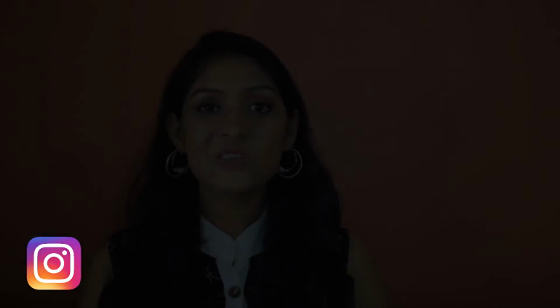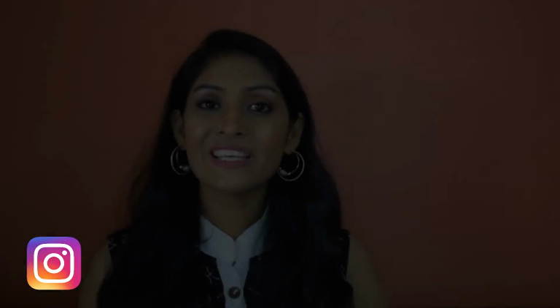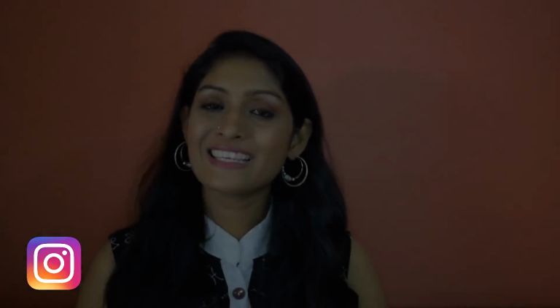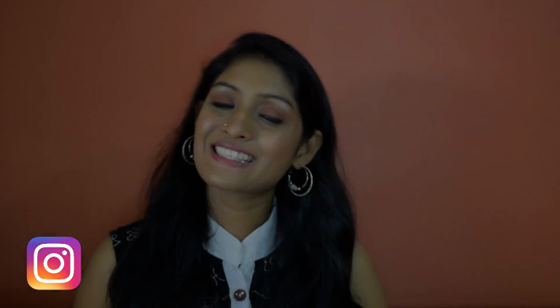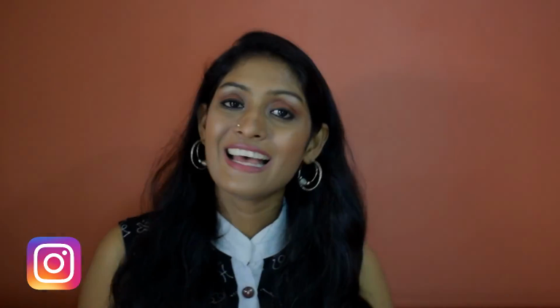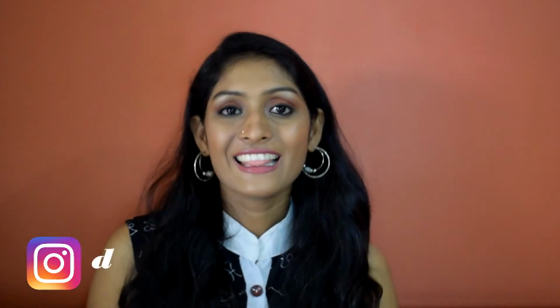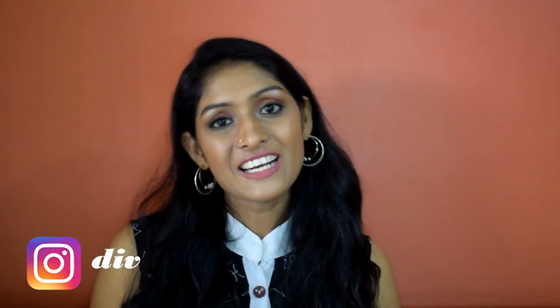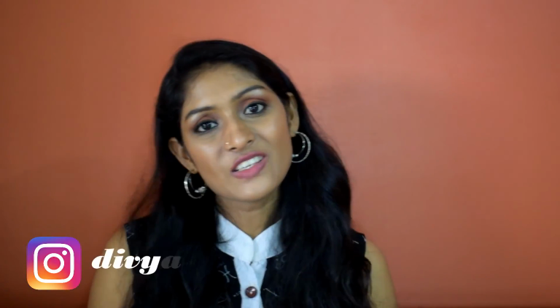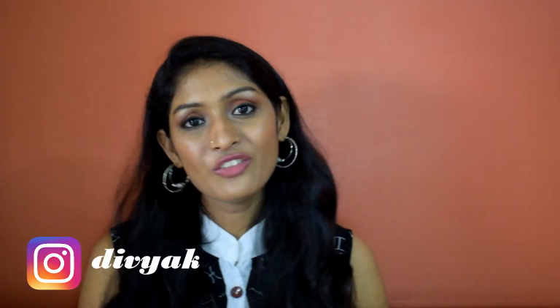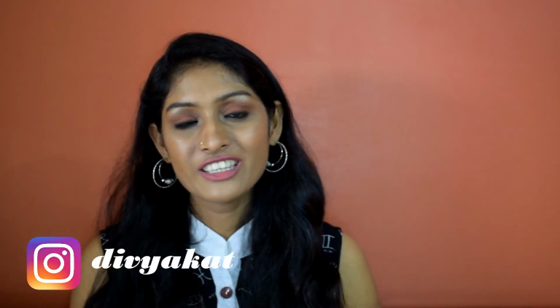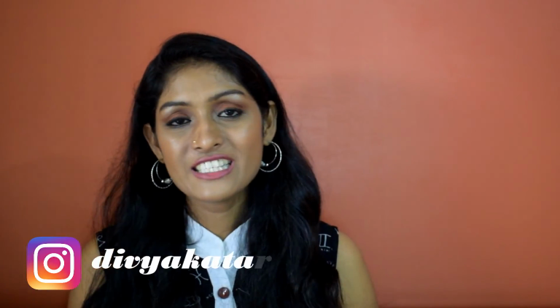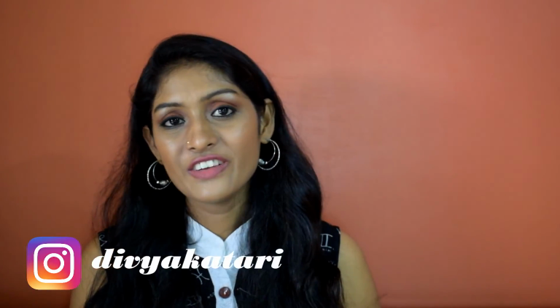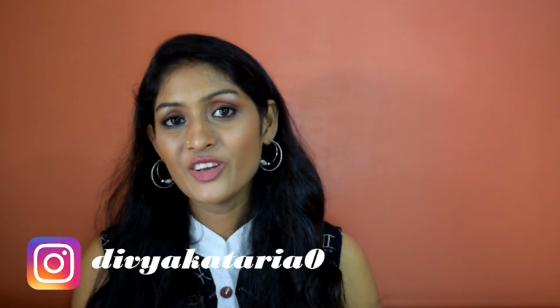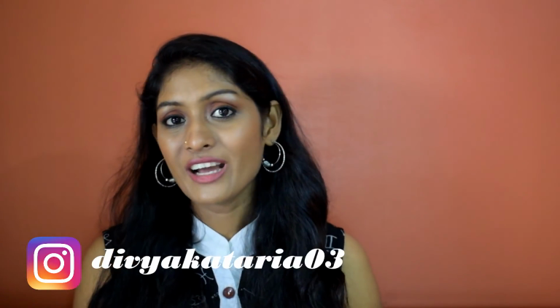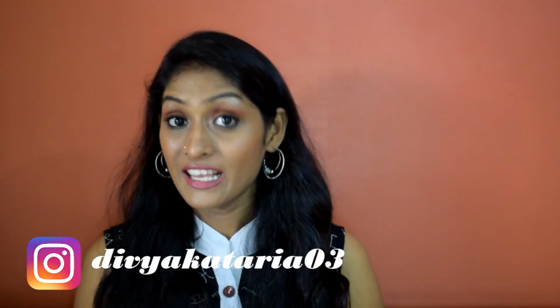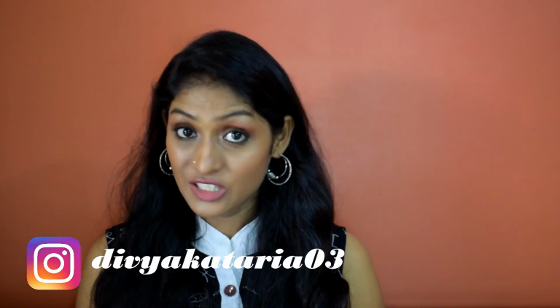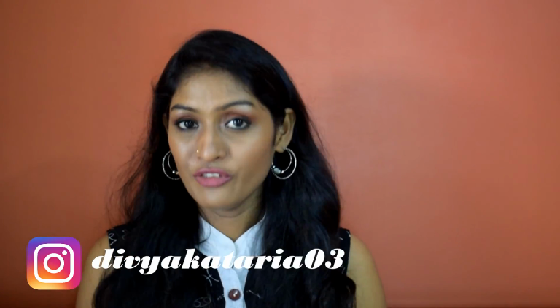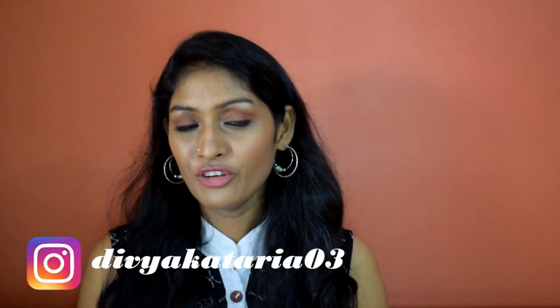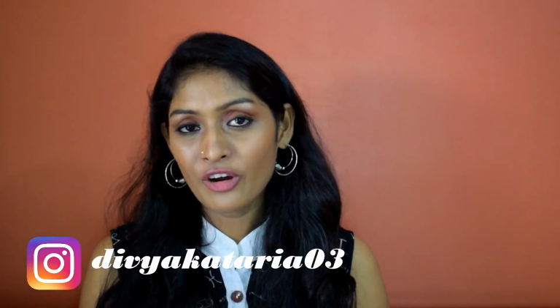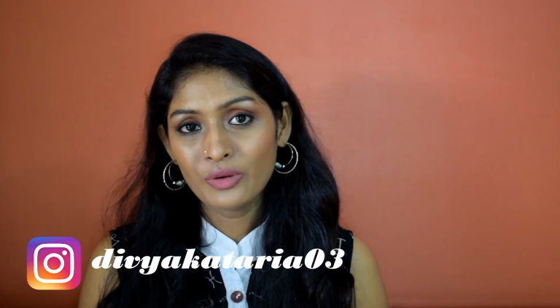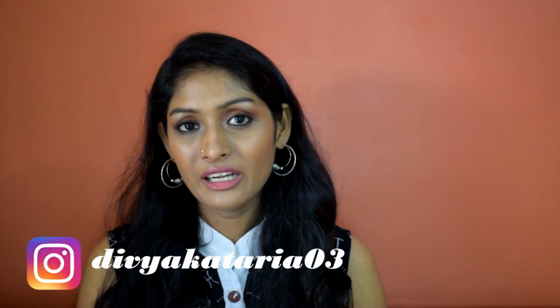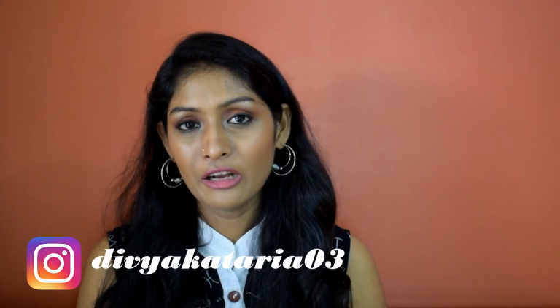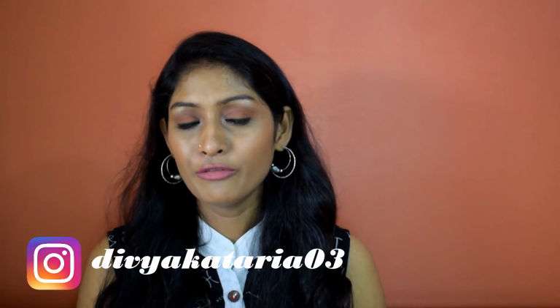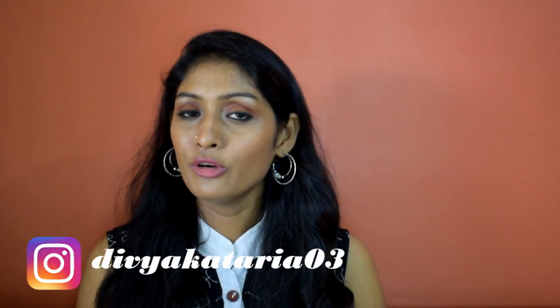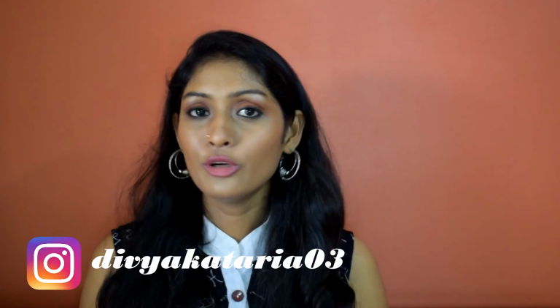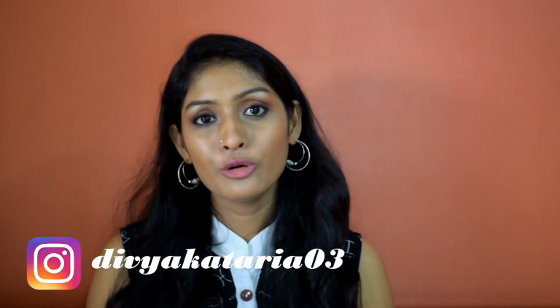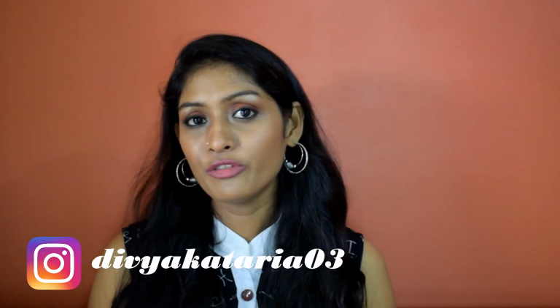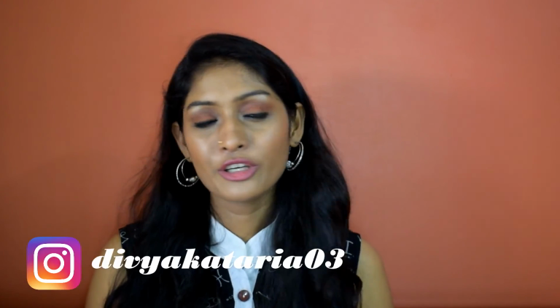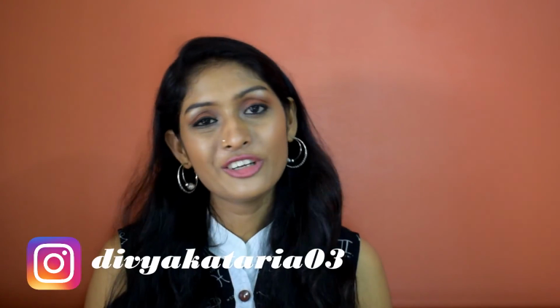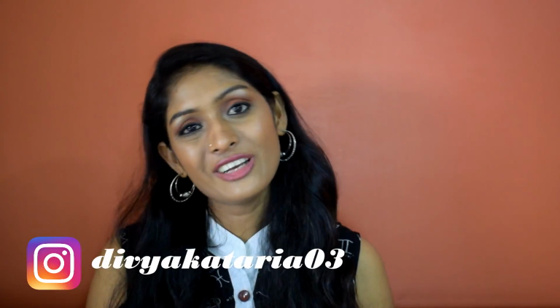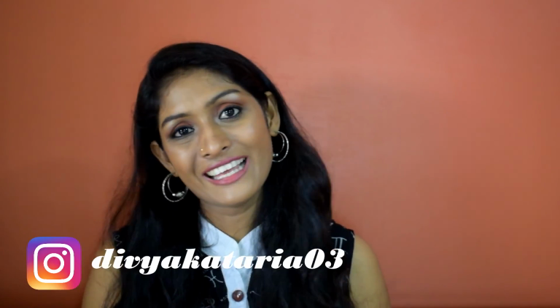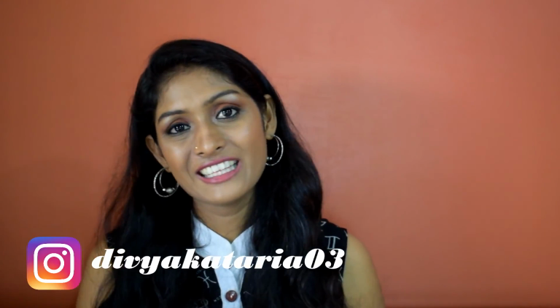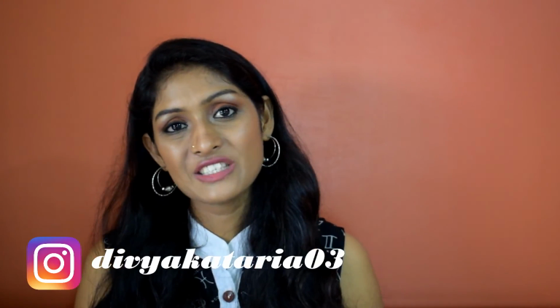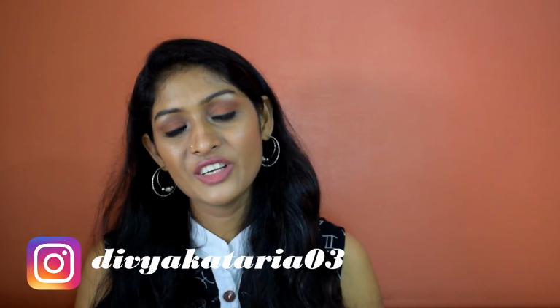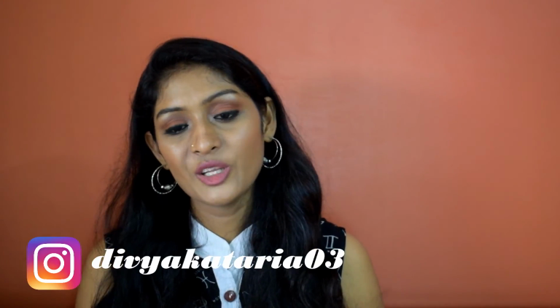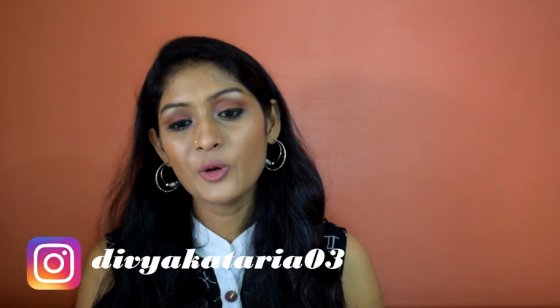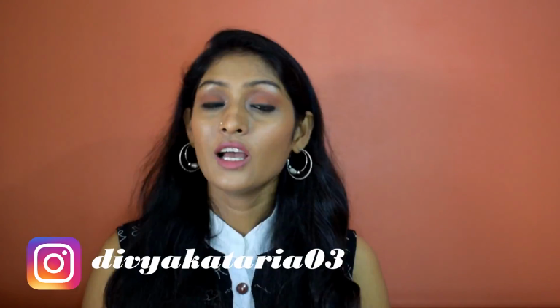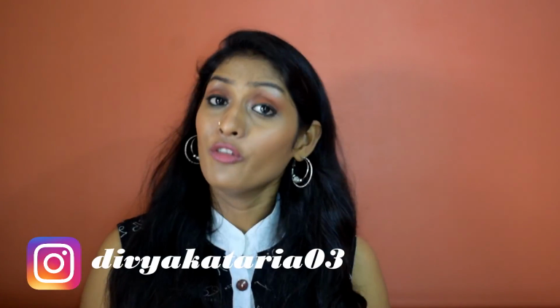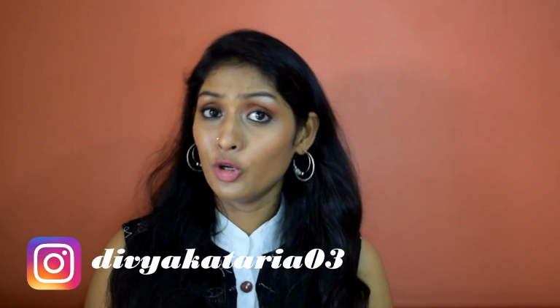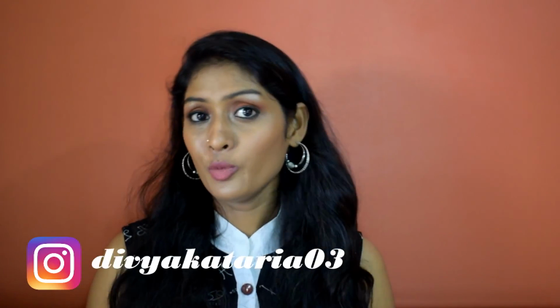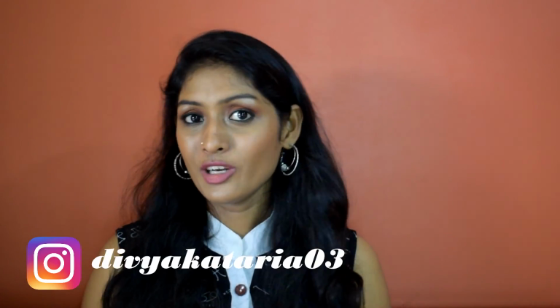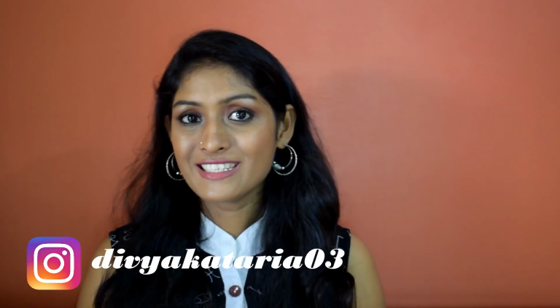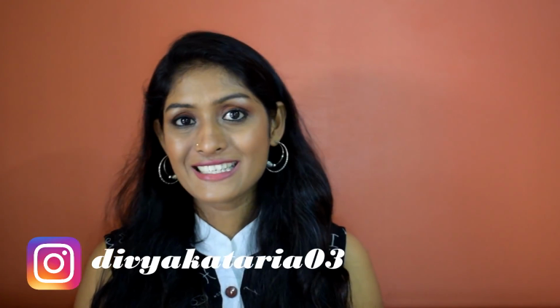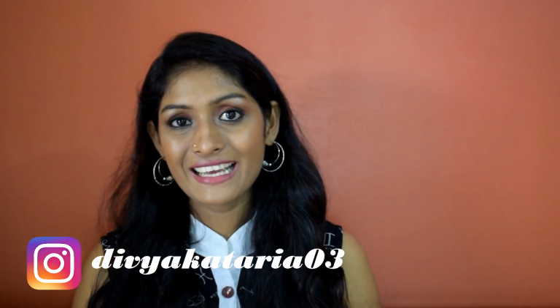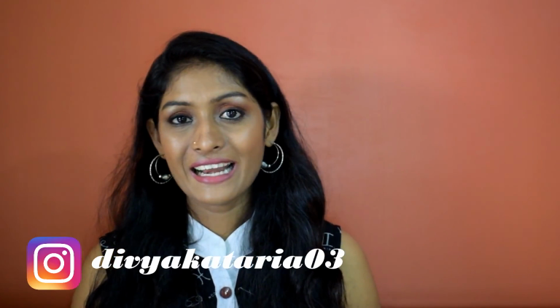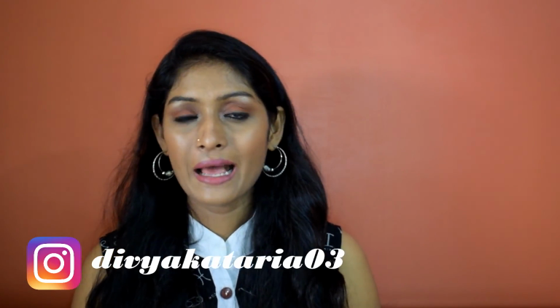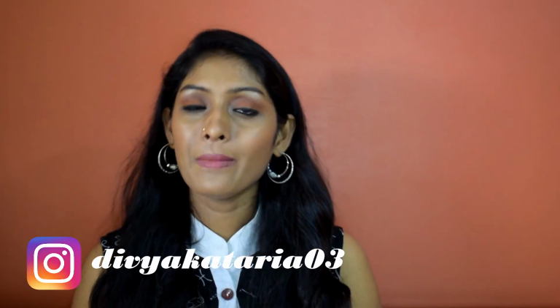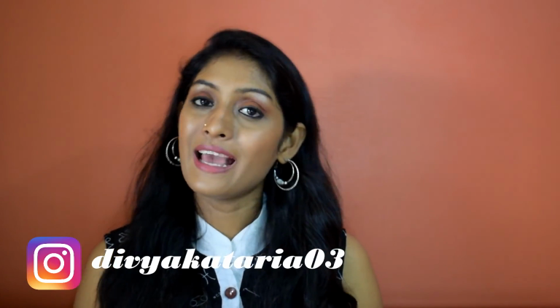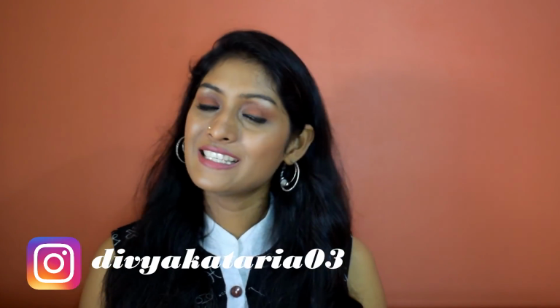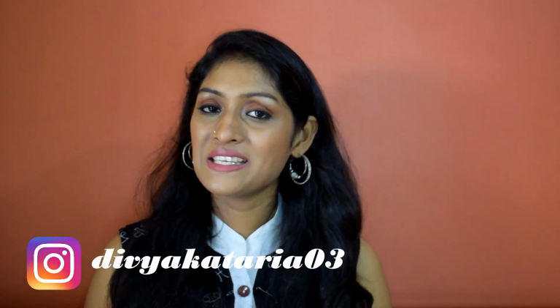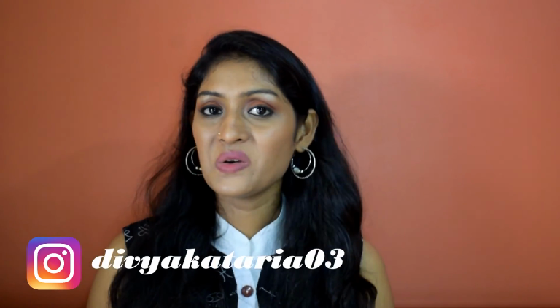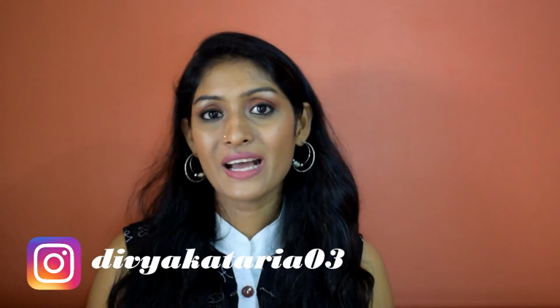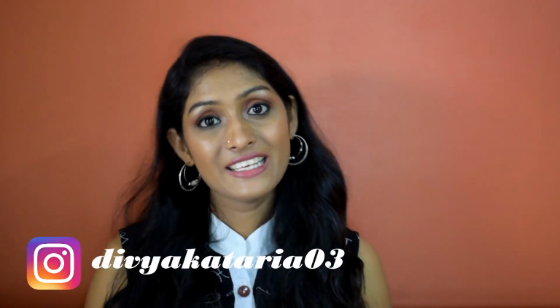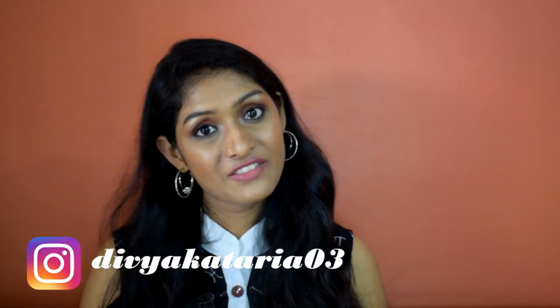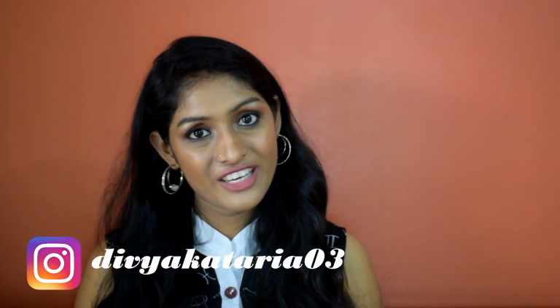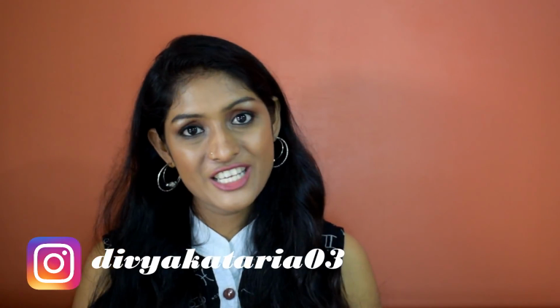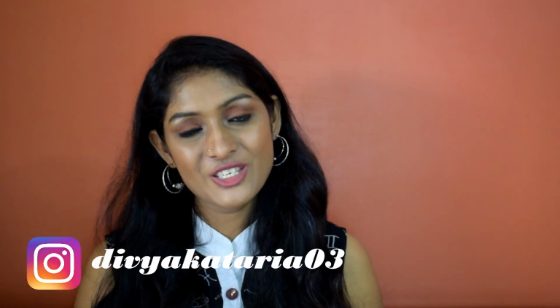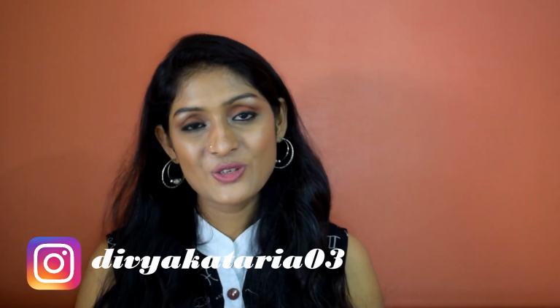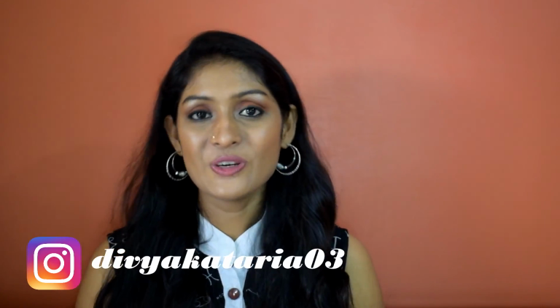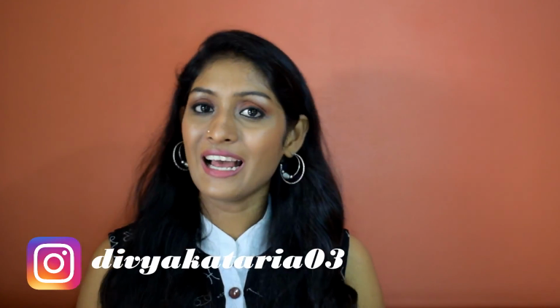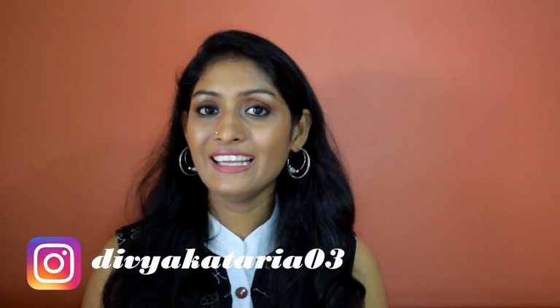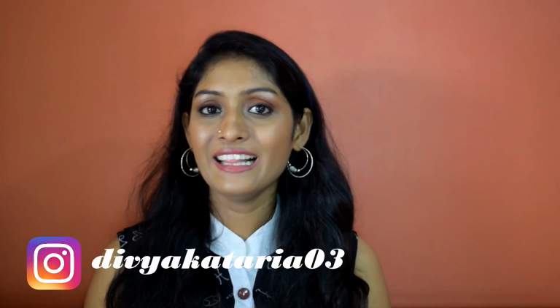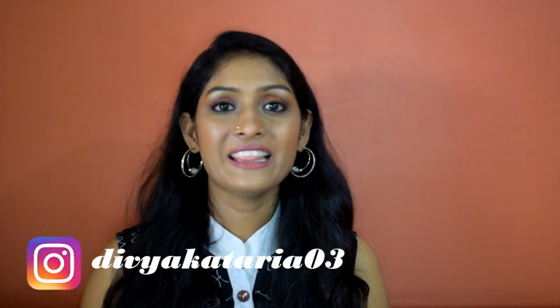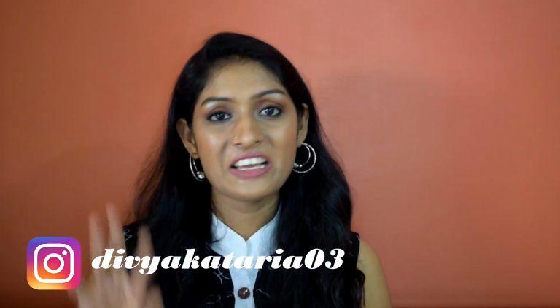That's all for this video, guys. If you found it helpful, don't forget to like this video. Follow me on Instagram. I'll see you guys very soon. Until then, bye.